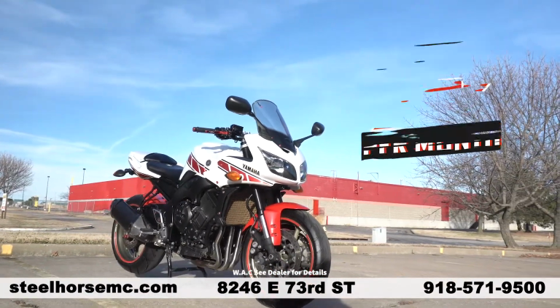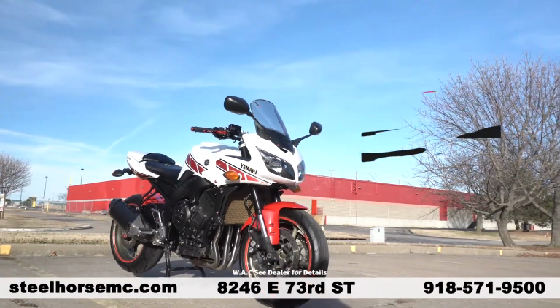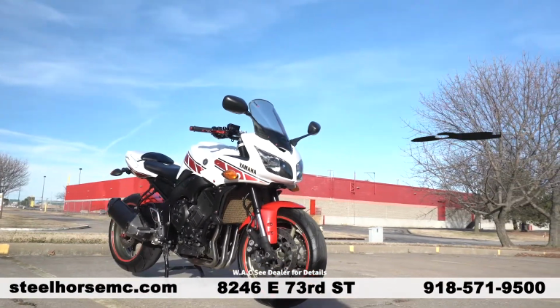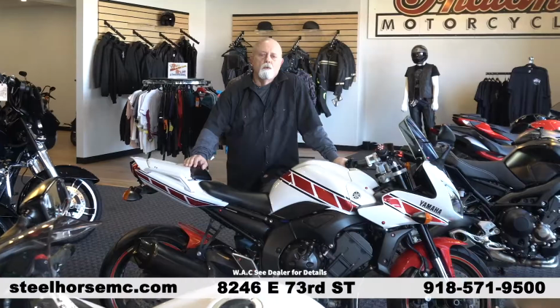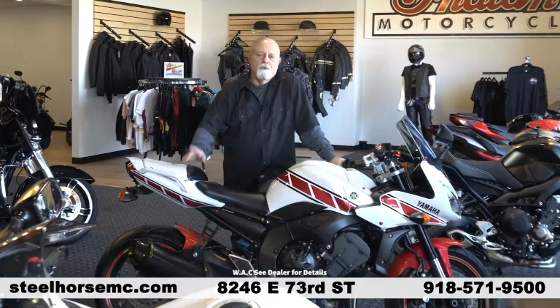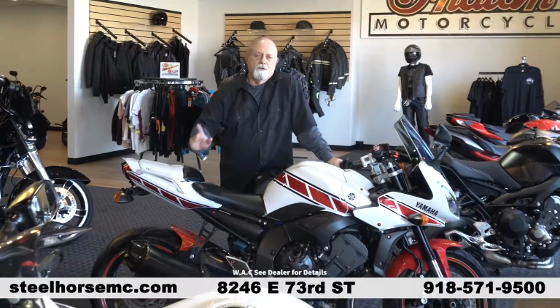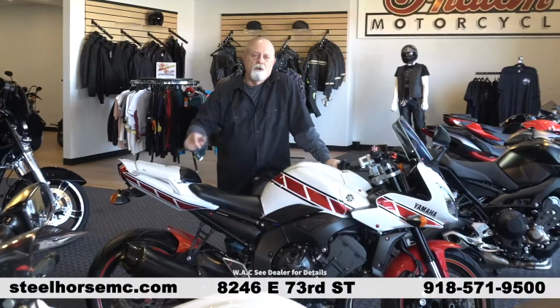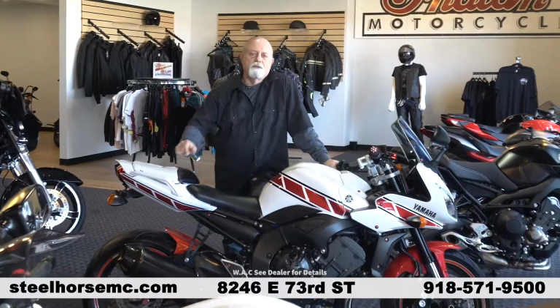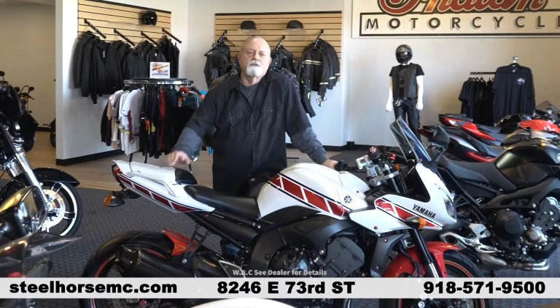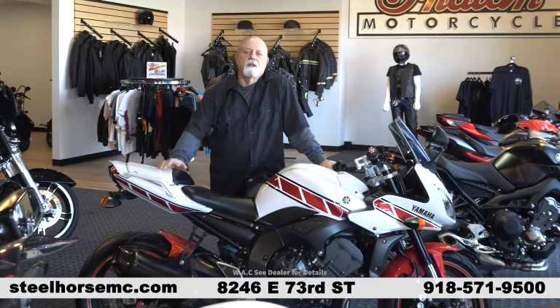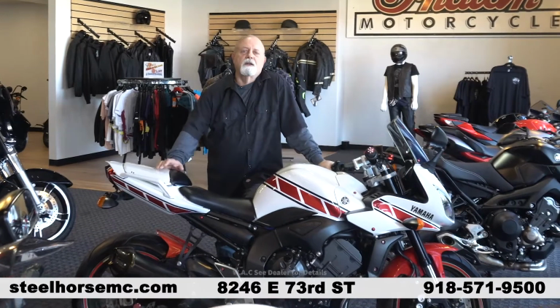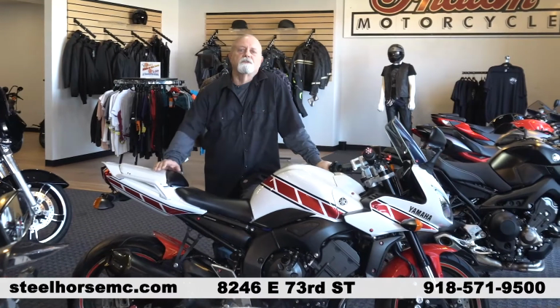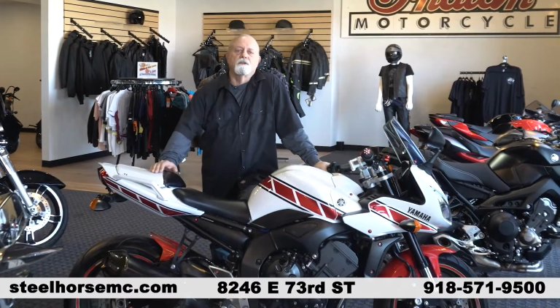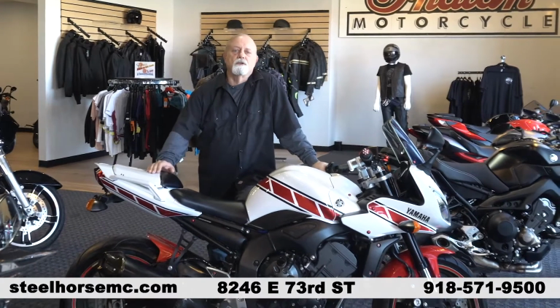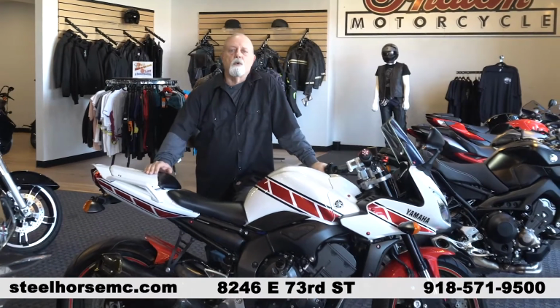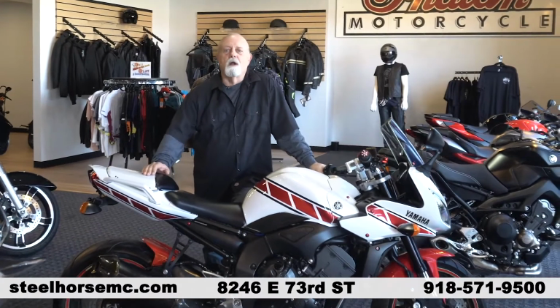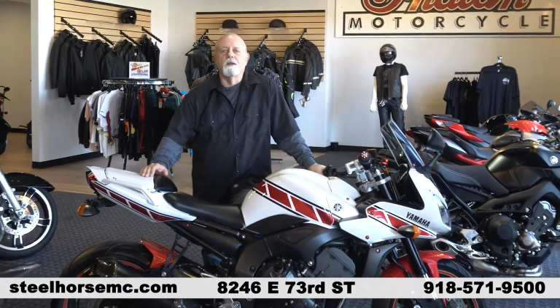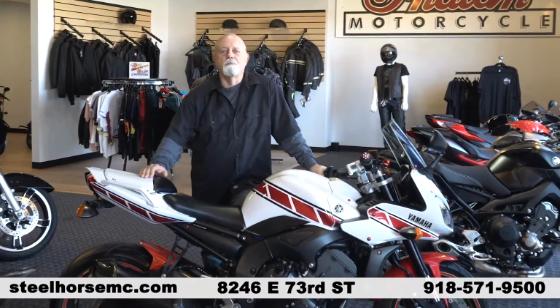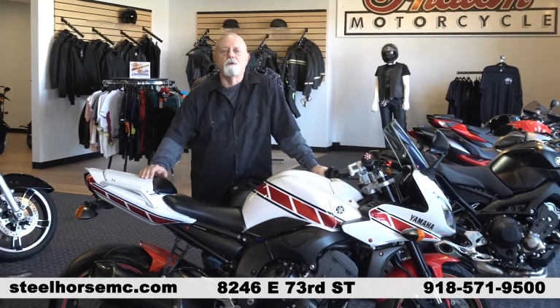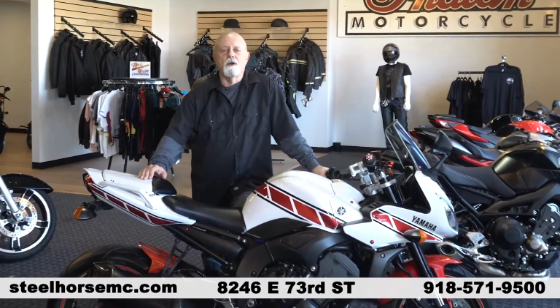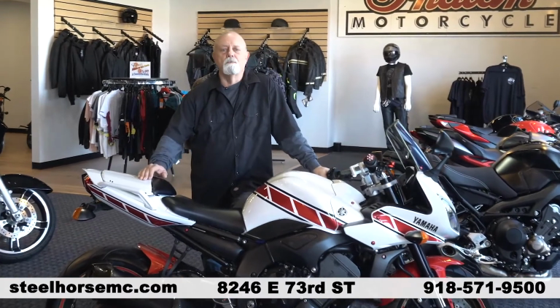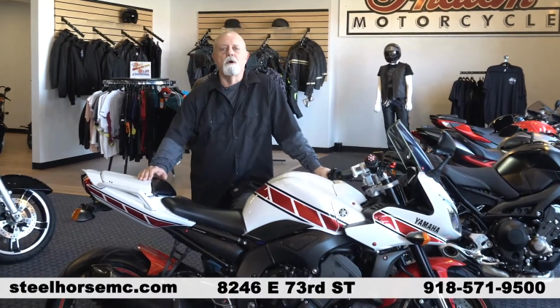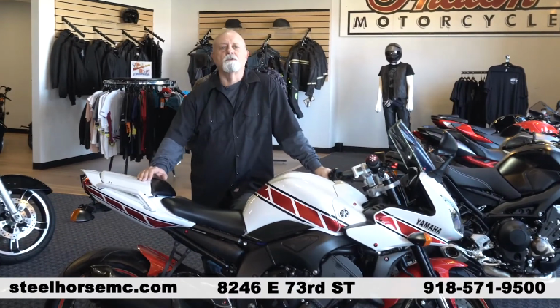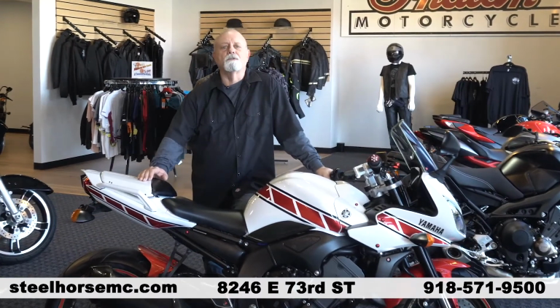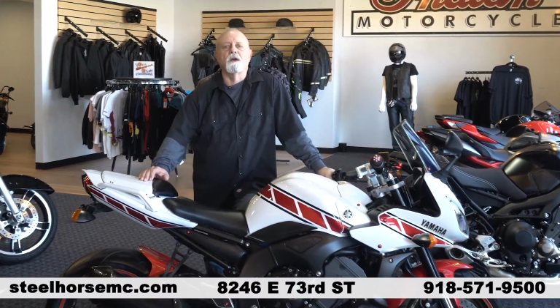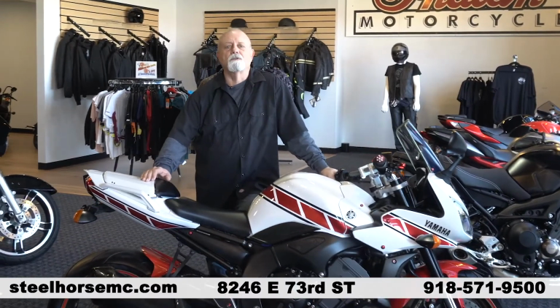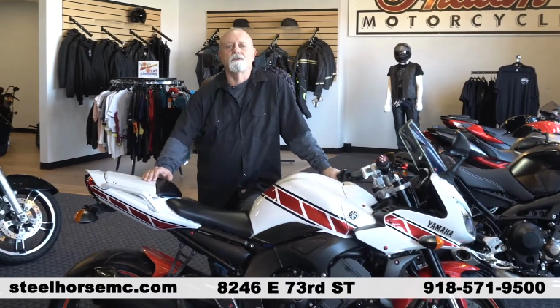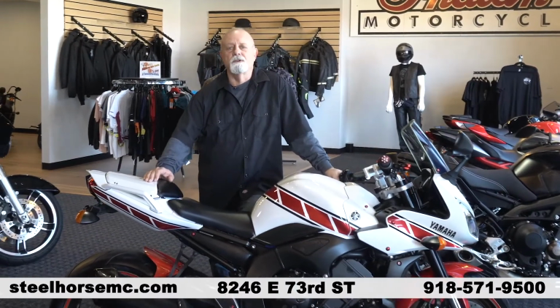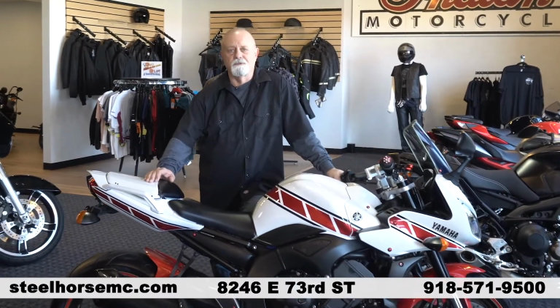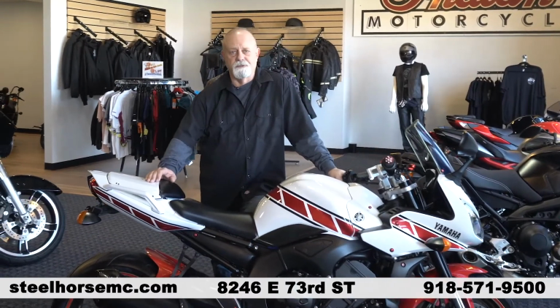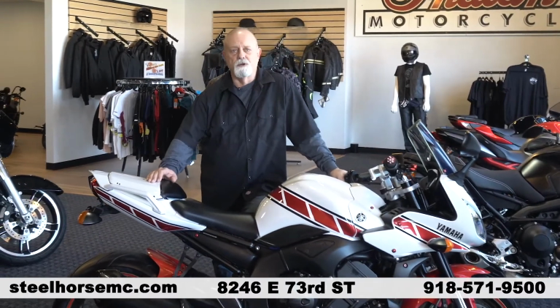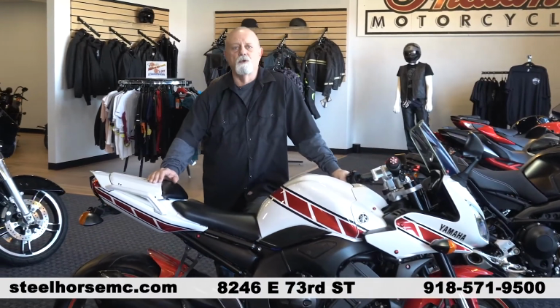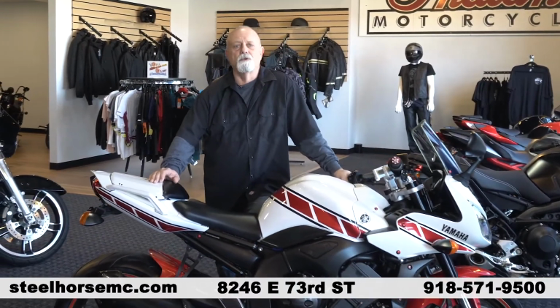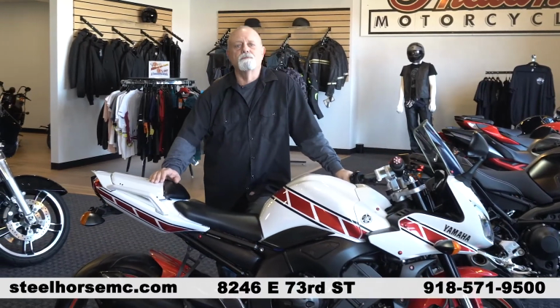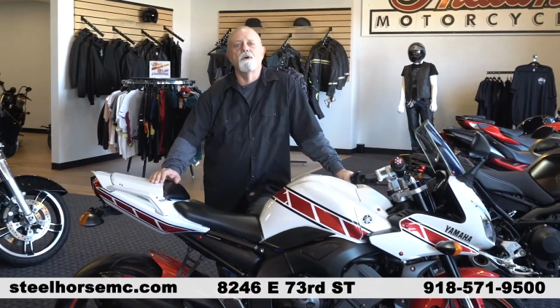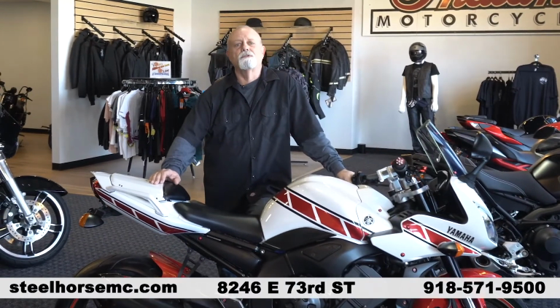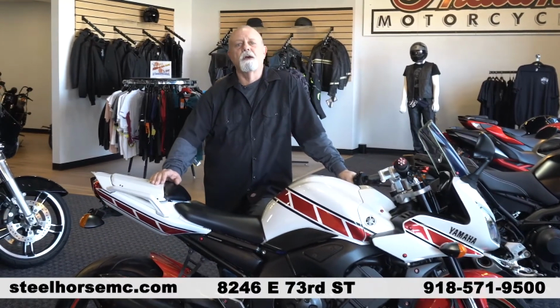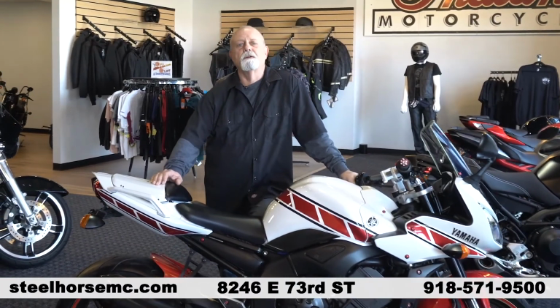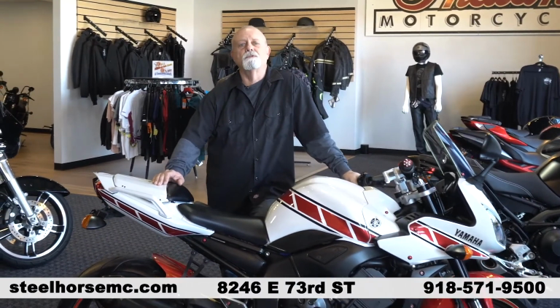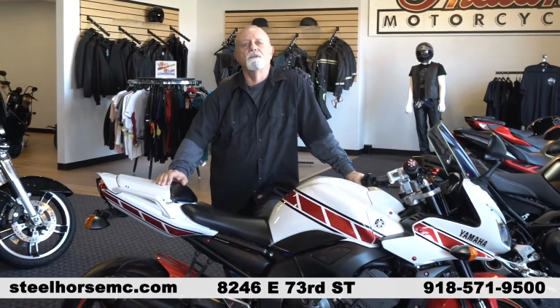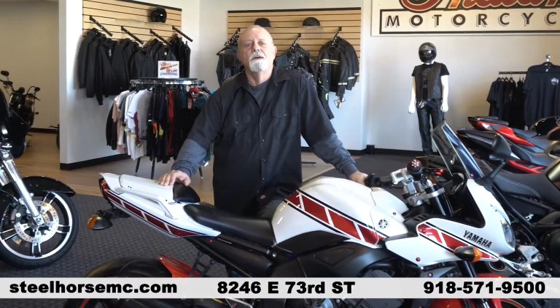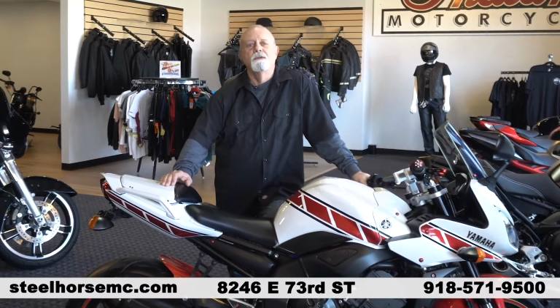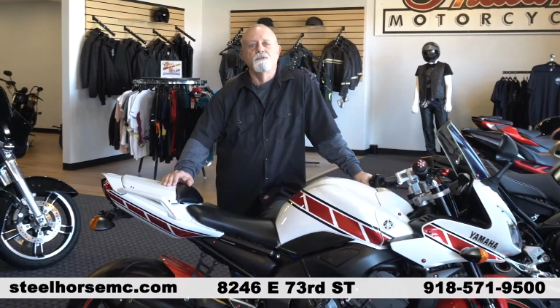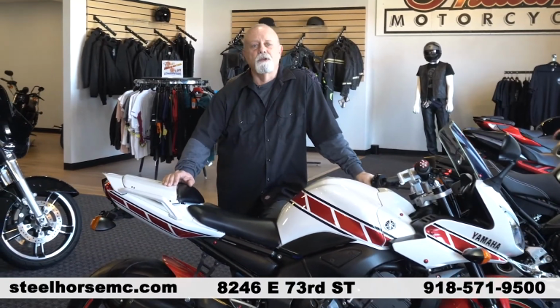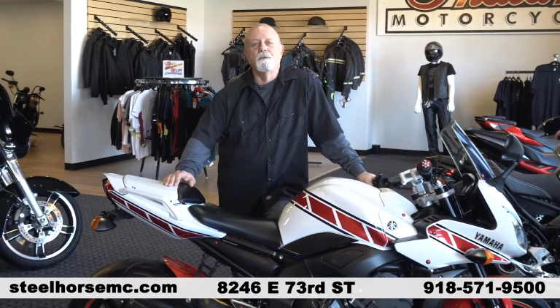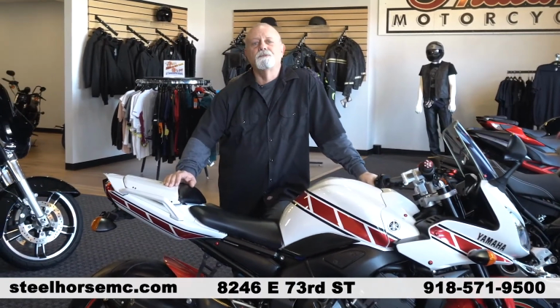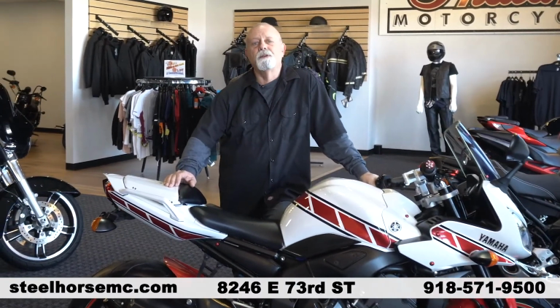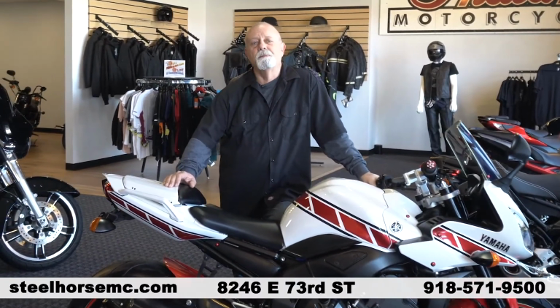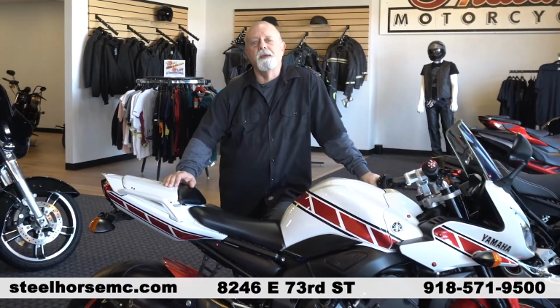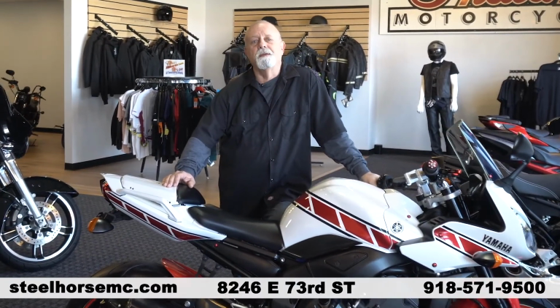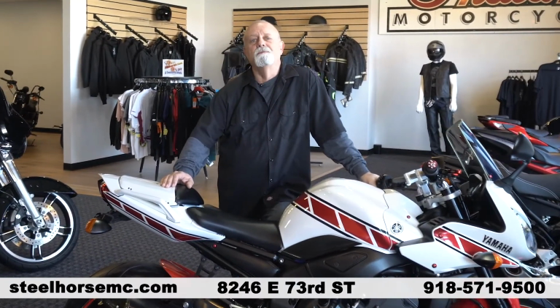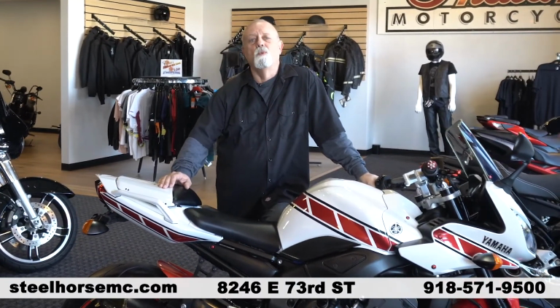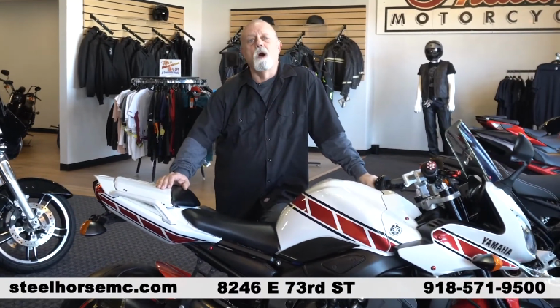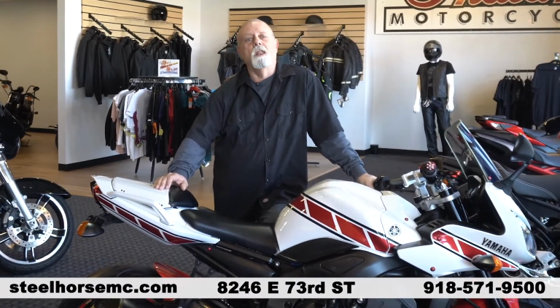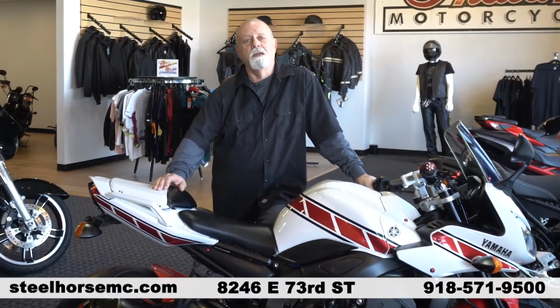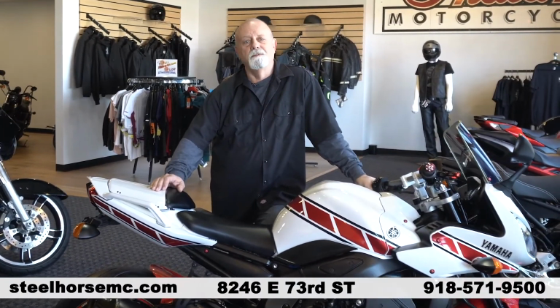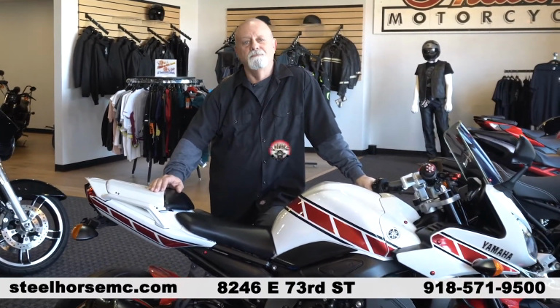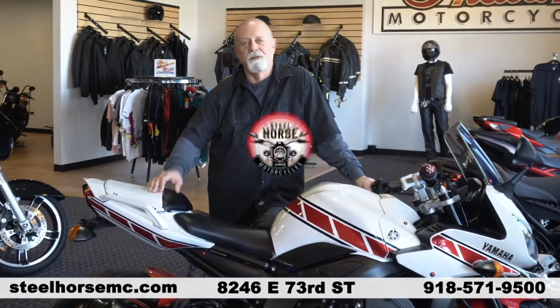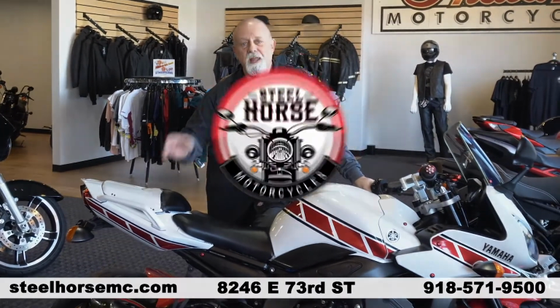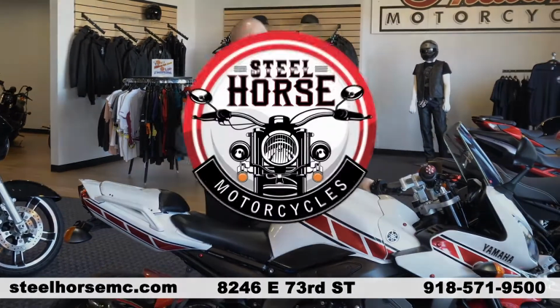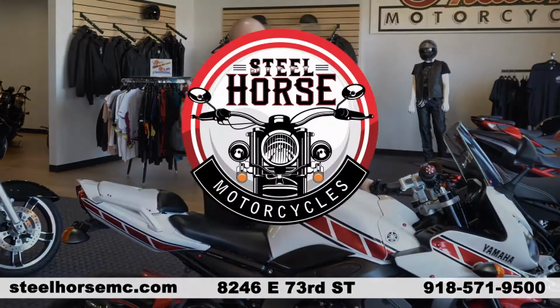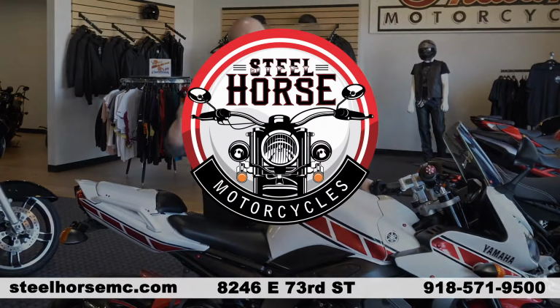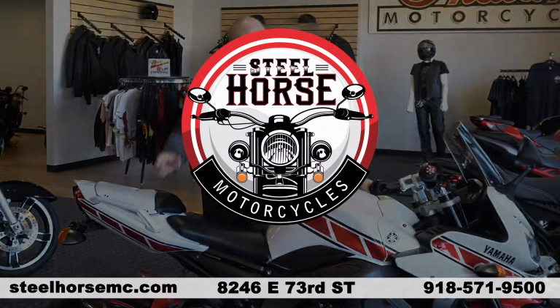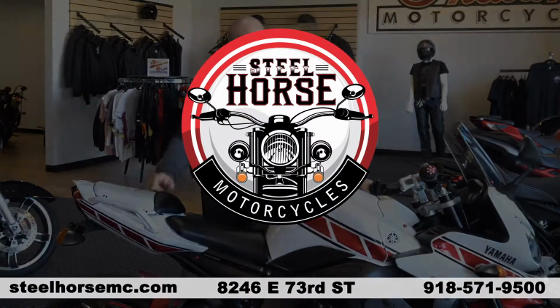We have a great selection of quality pre-owned motorcycles here at Steel Horse Motorcycles. So come see me, Wally, and let's ride.